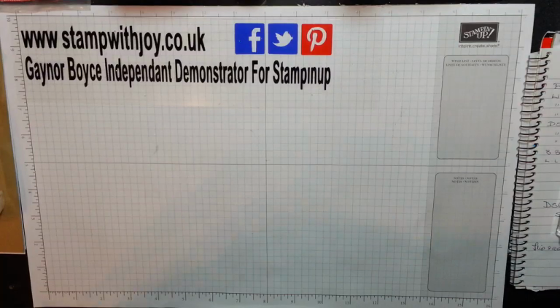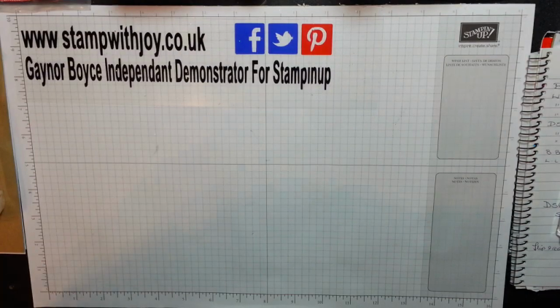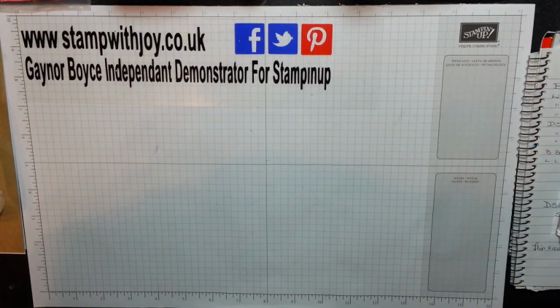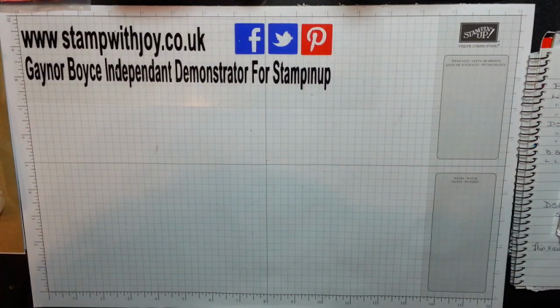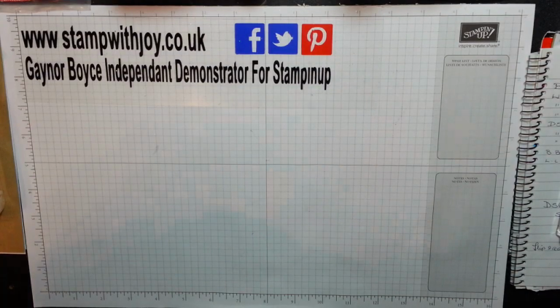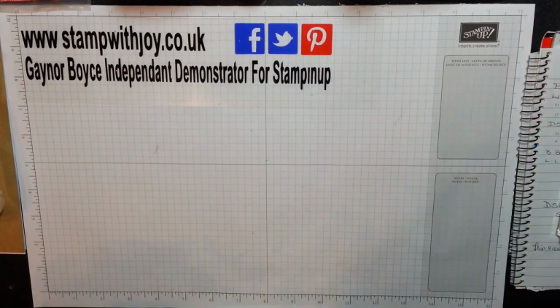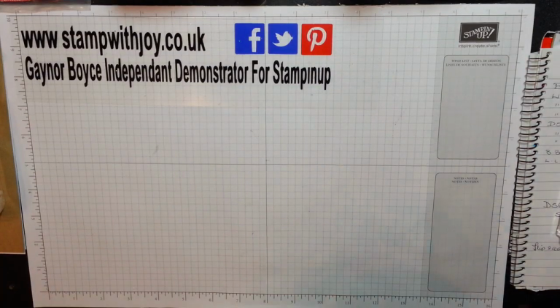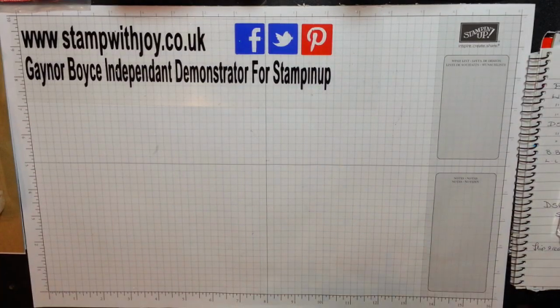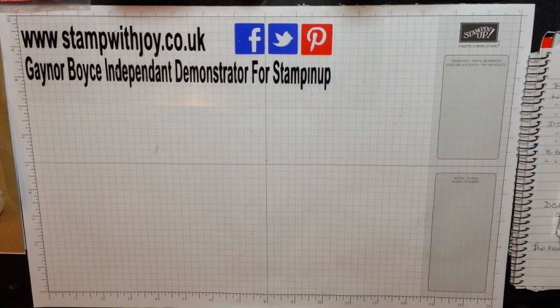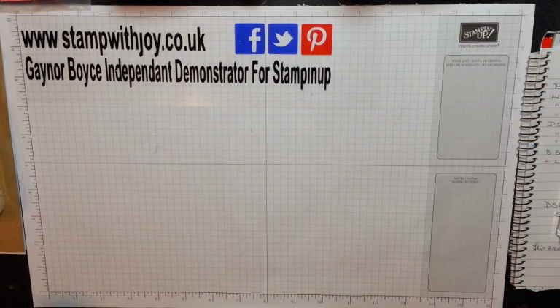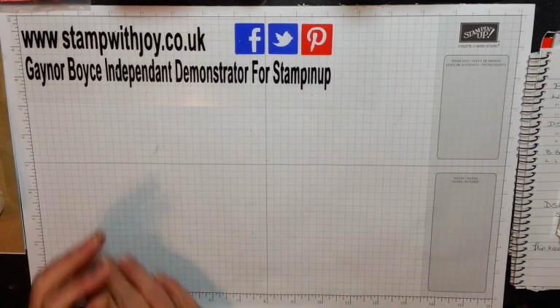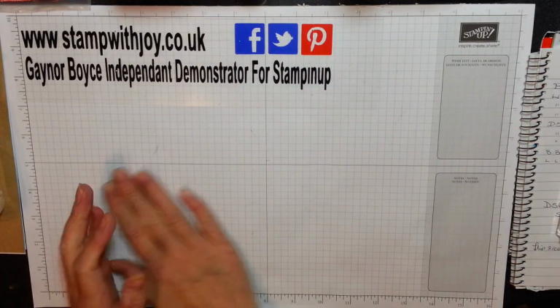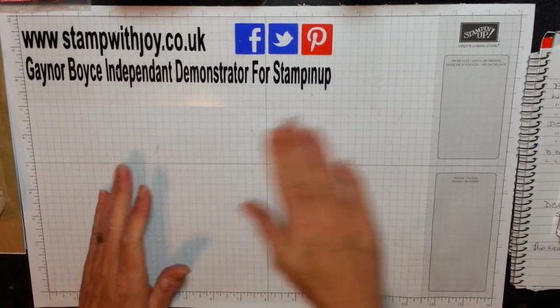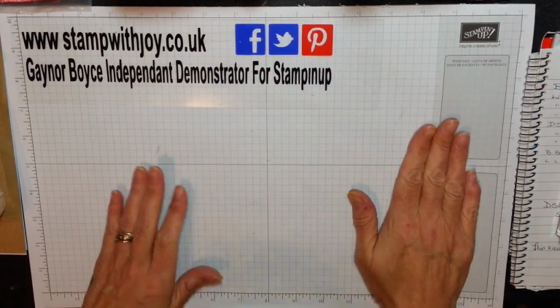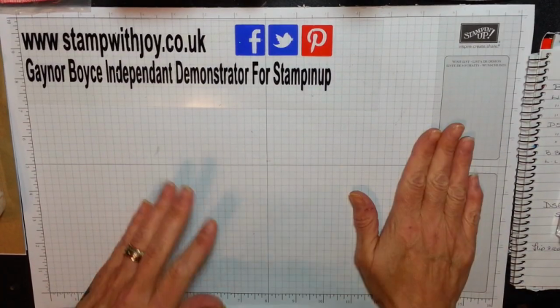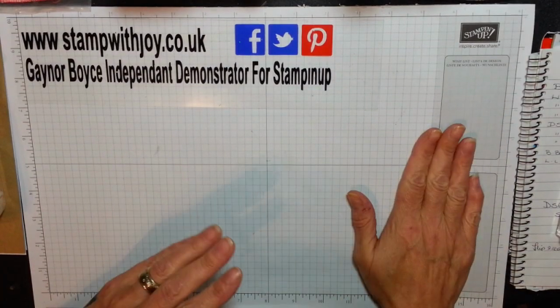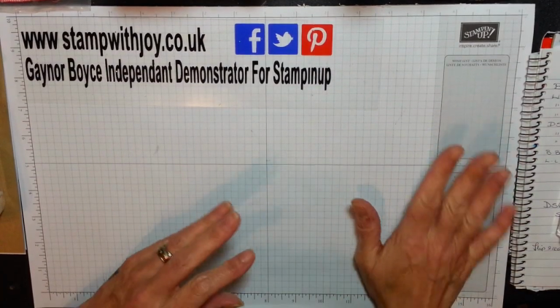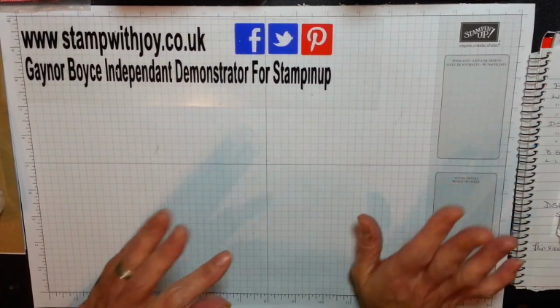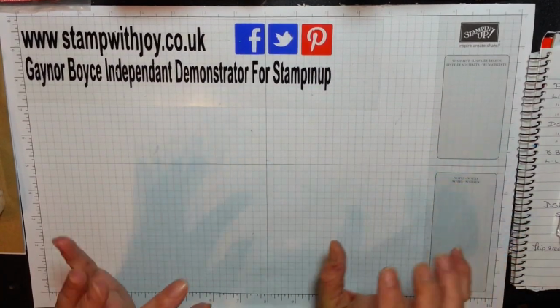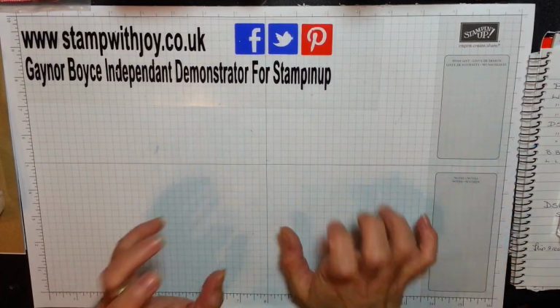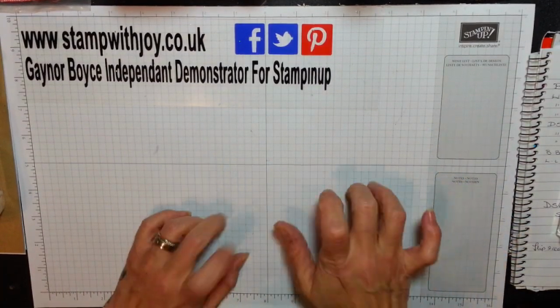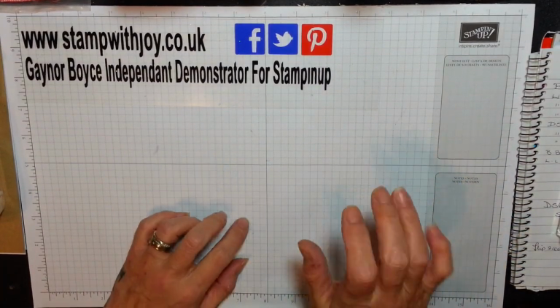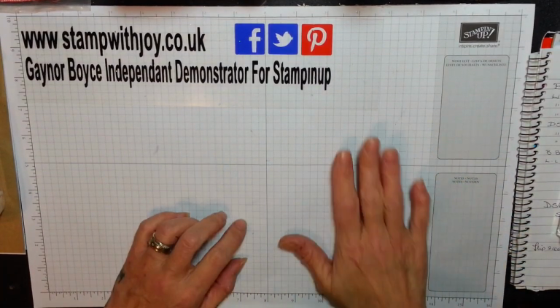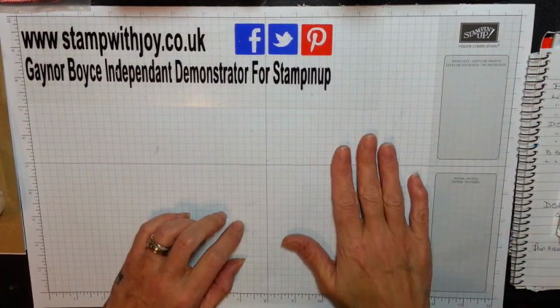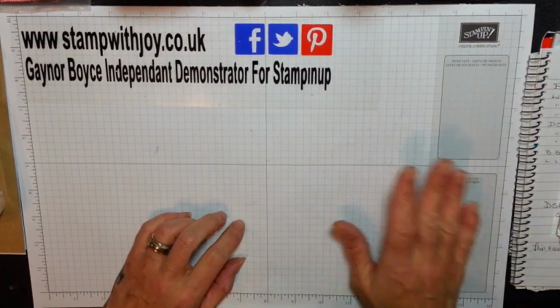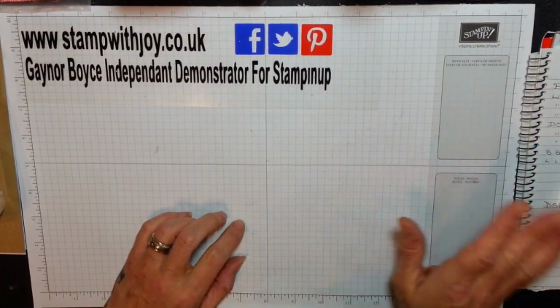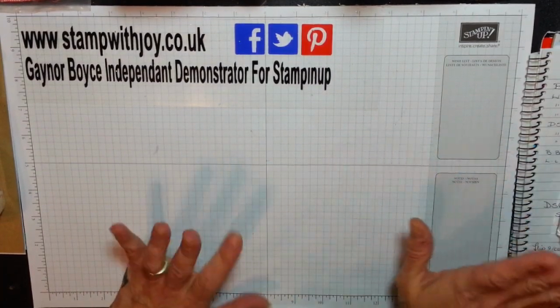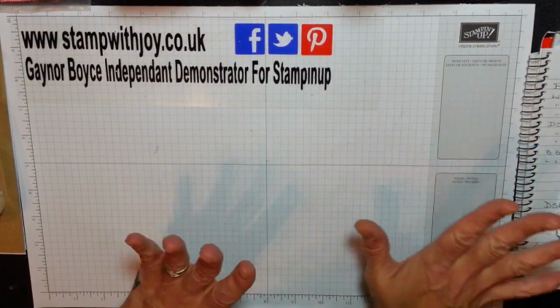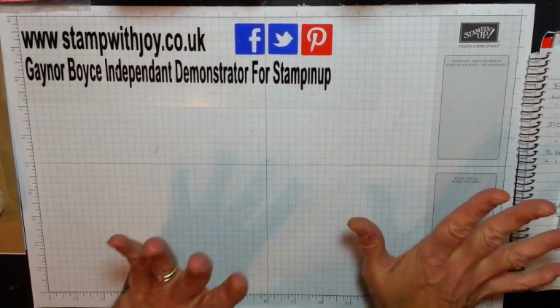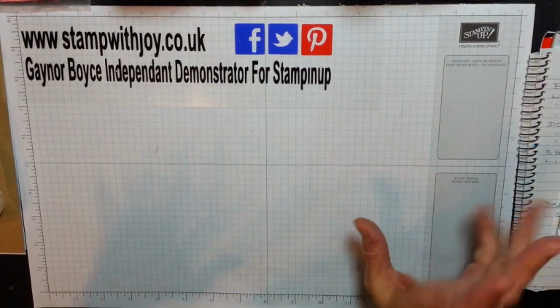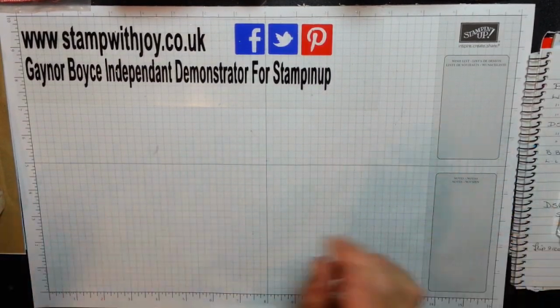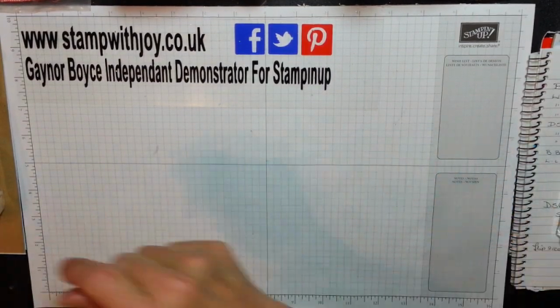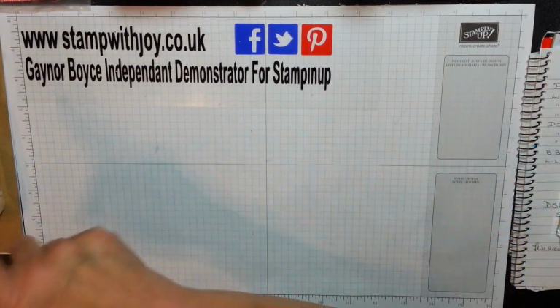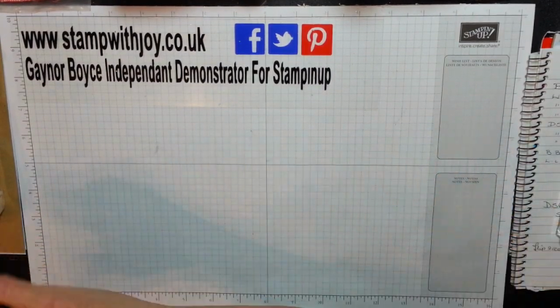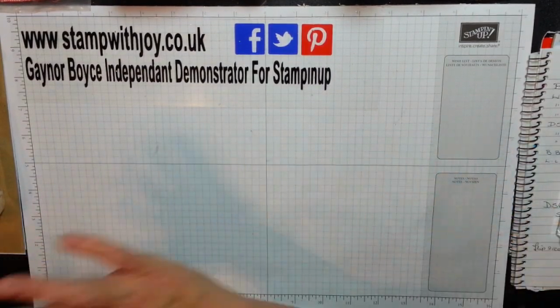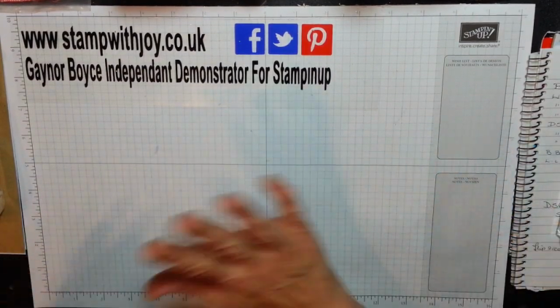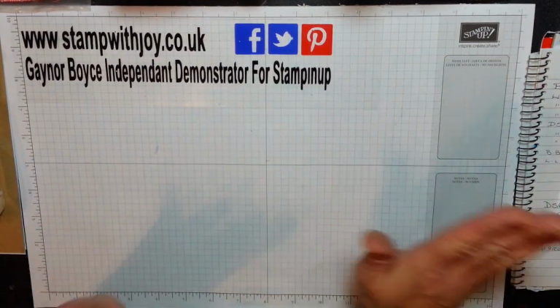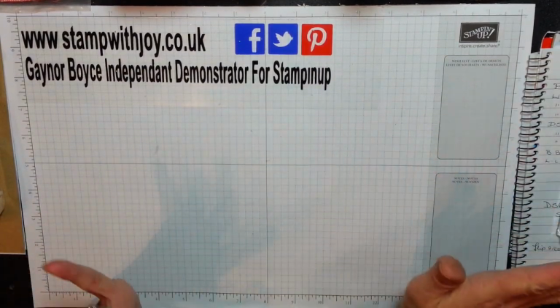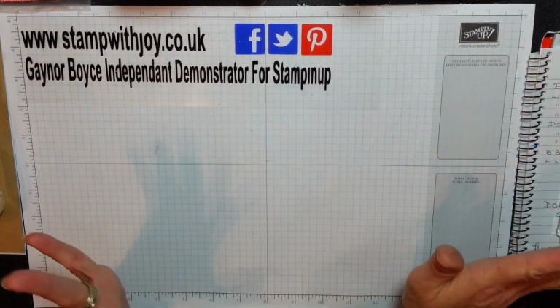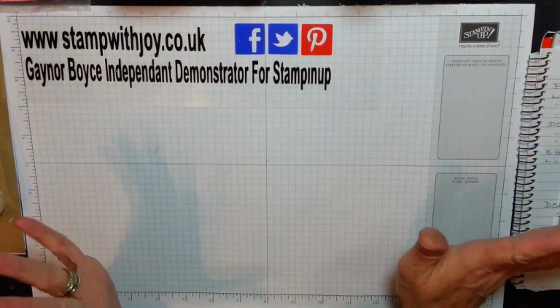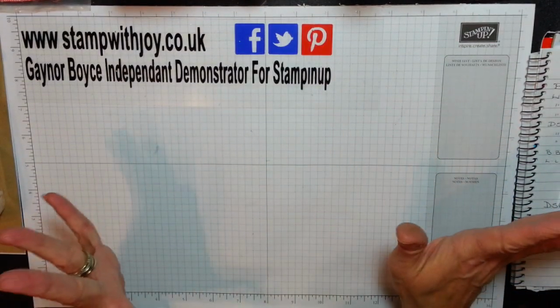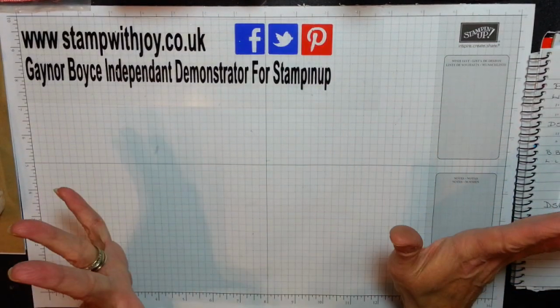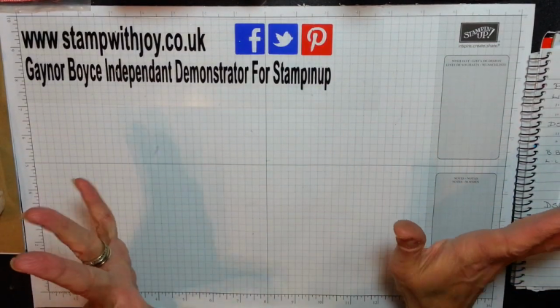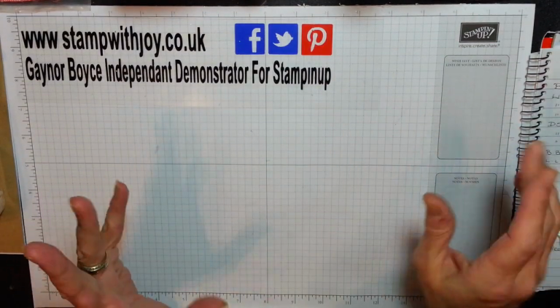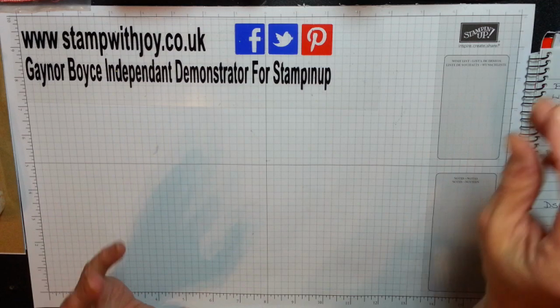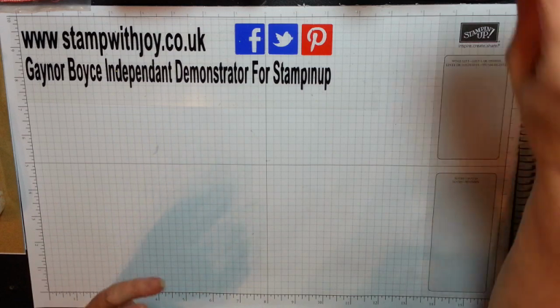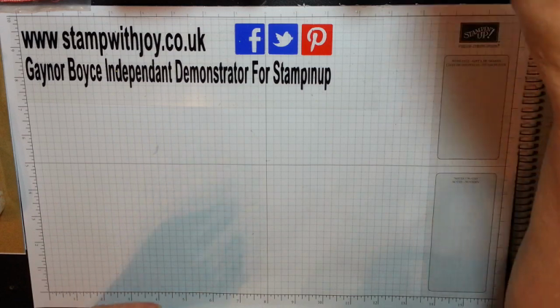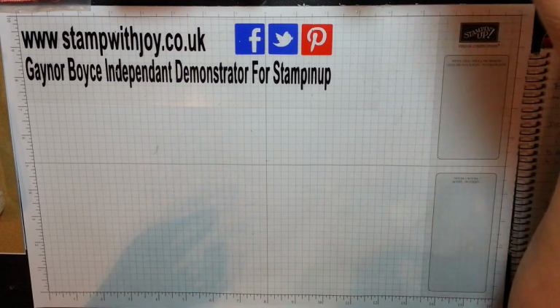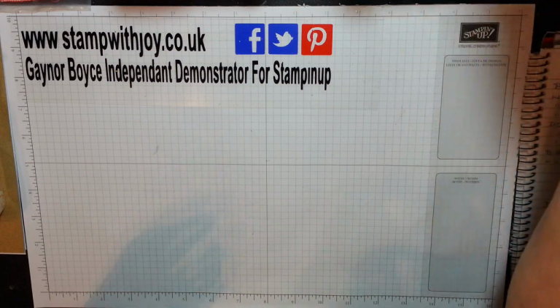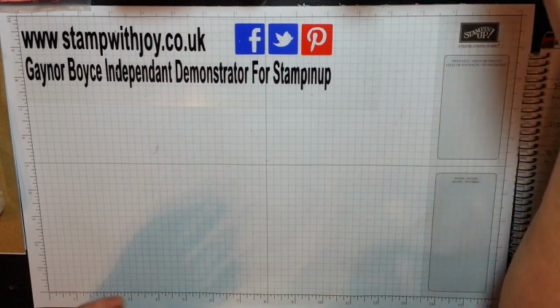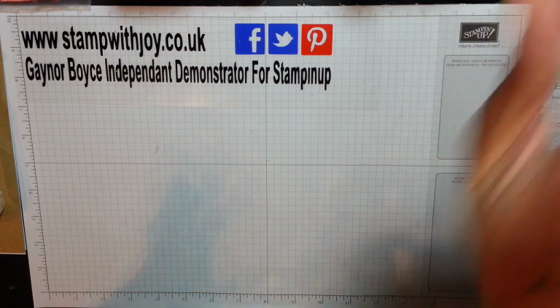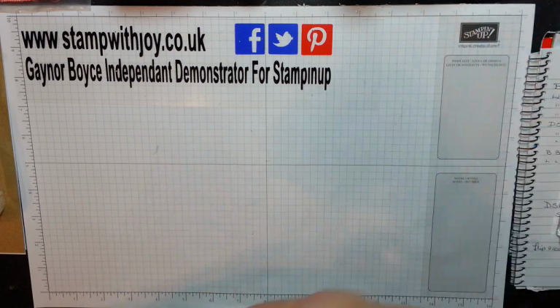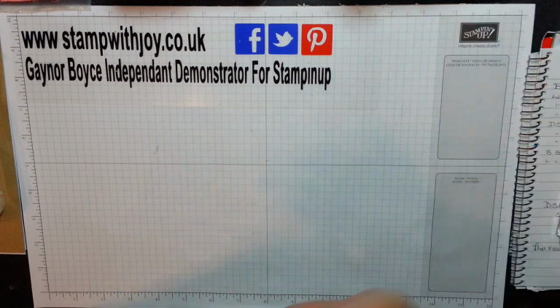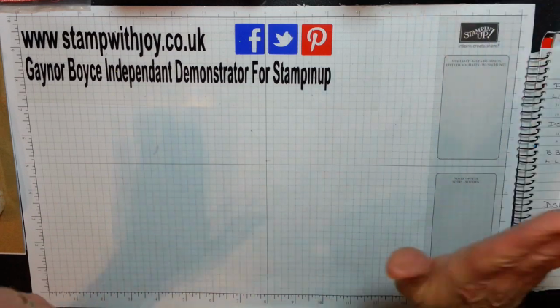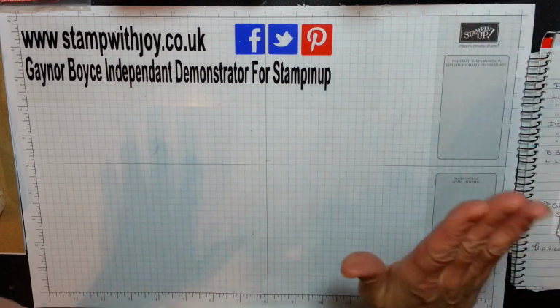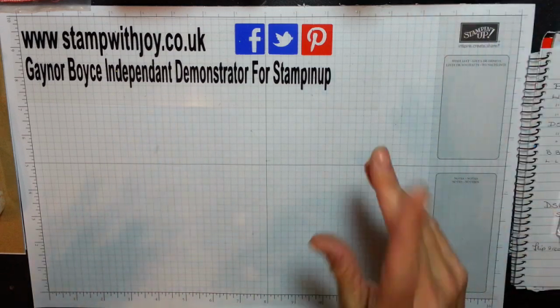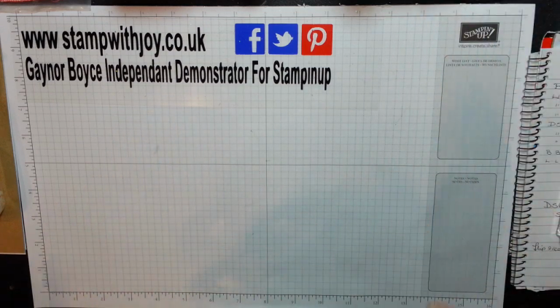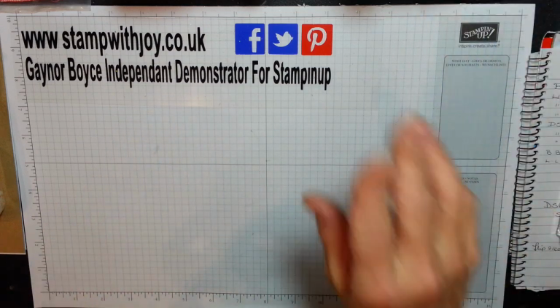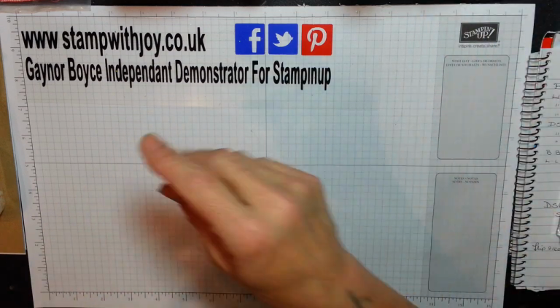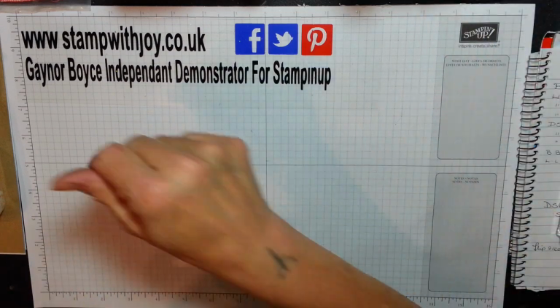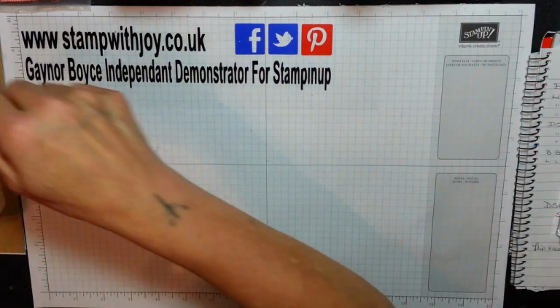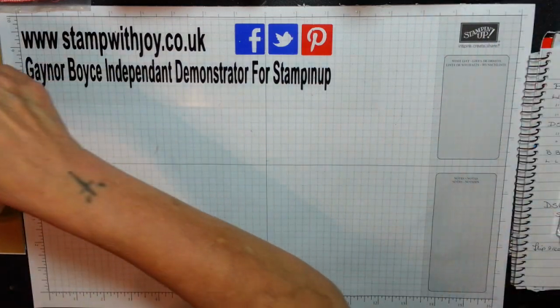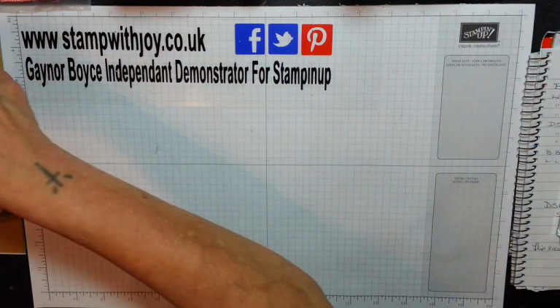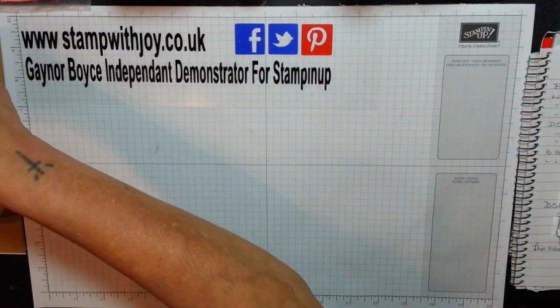Hey stampers, it's Janie again and I'm back tonight. I'm sorry I wasn't on last night — company was wild, but brilliant.